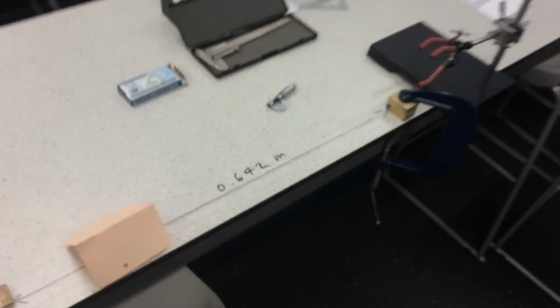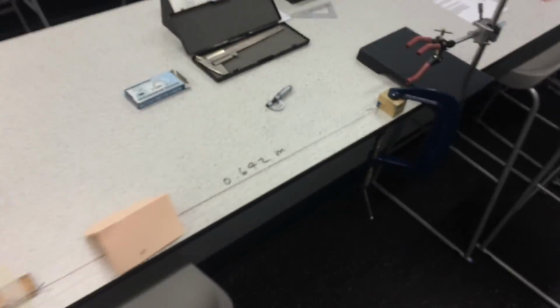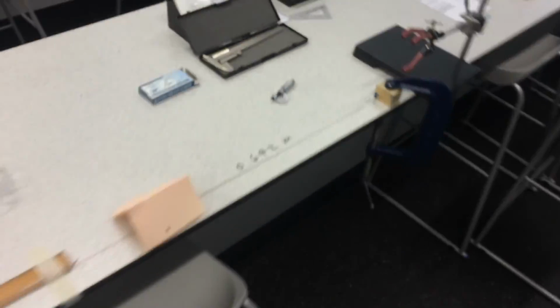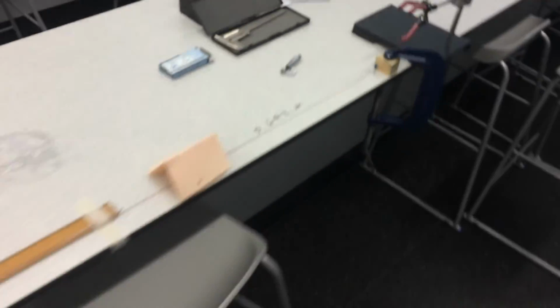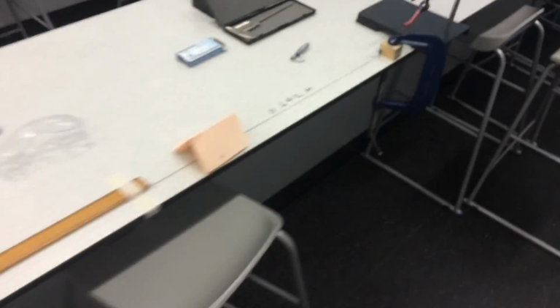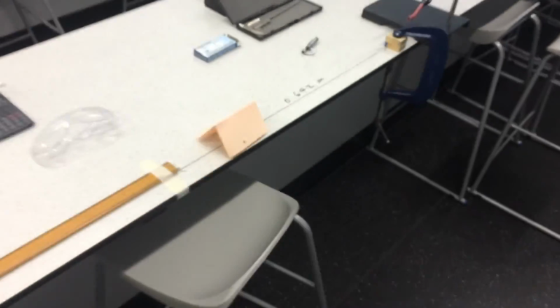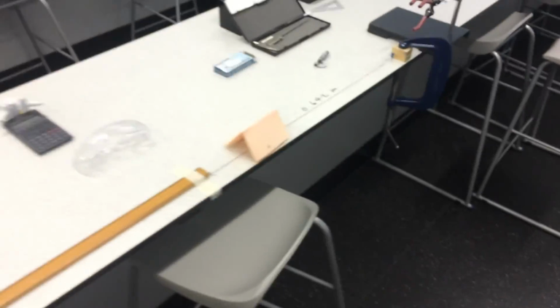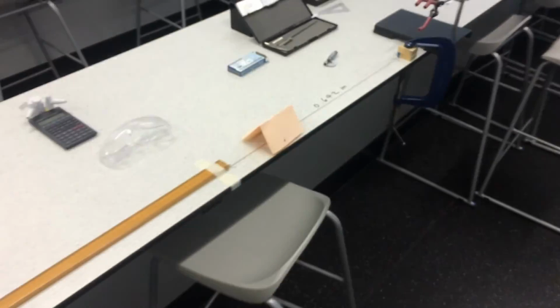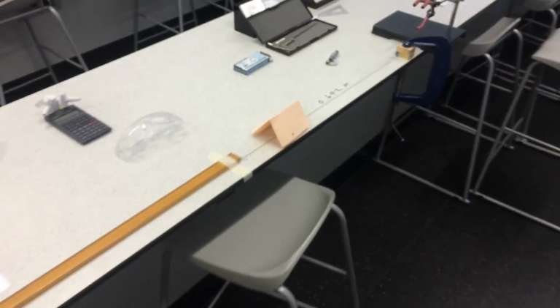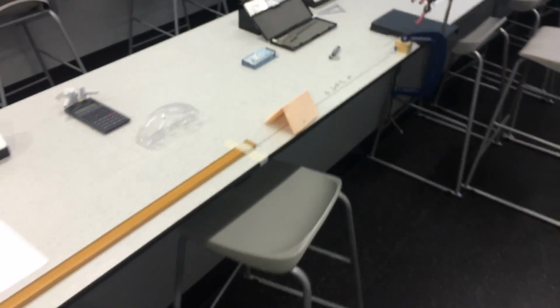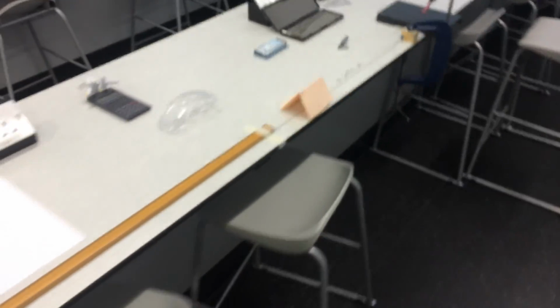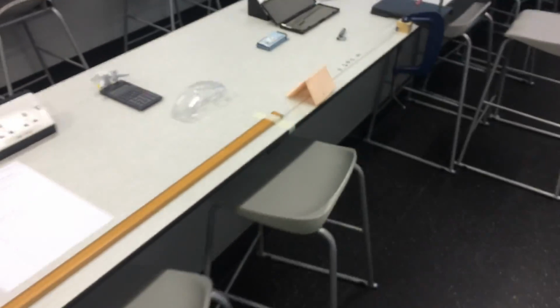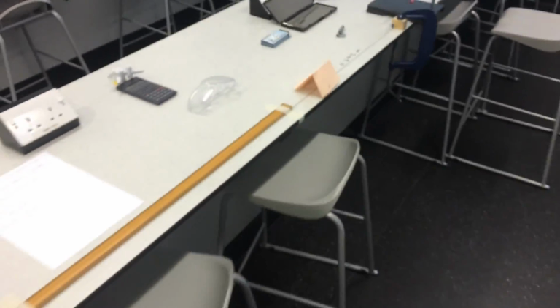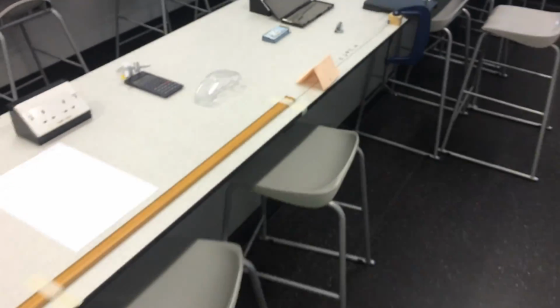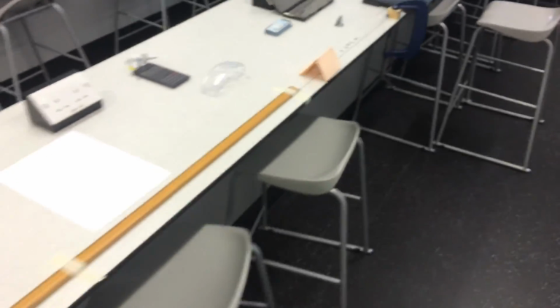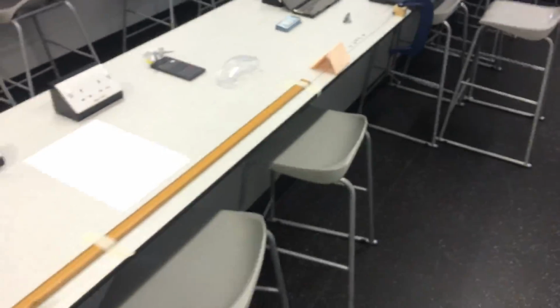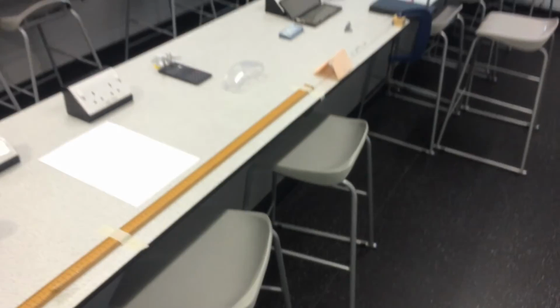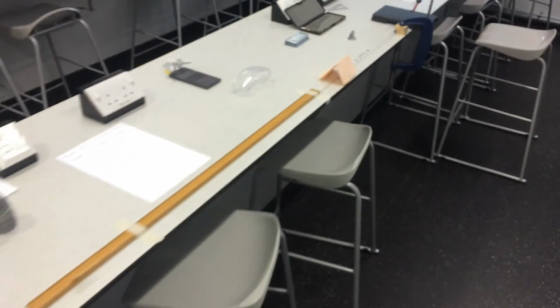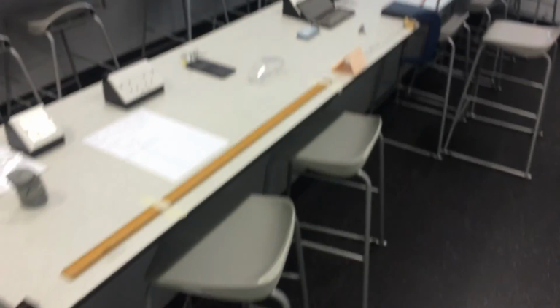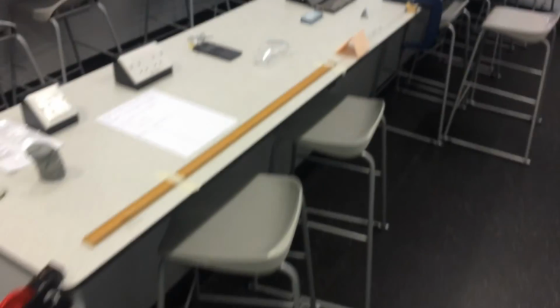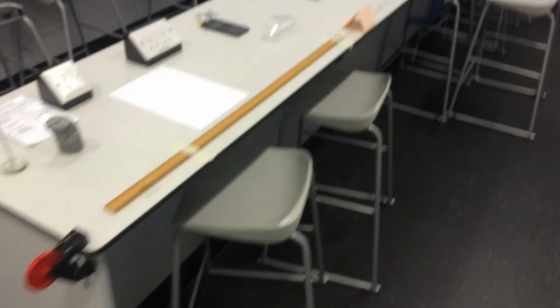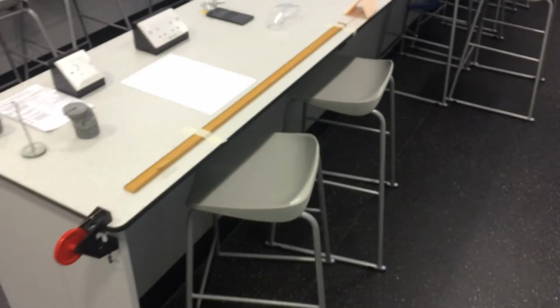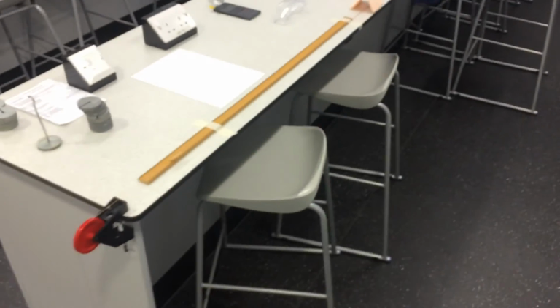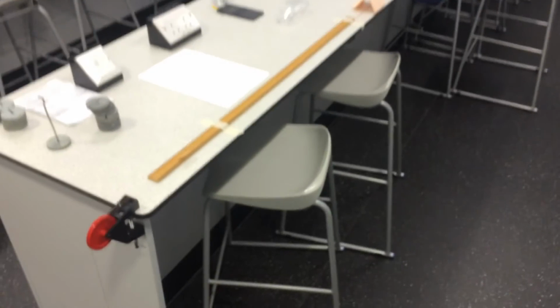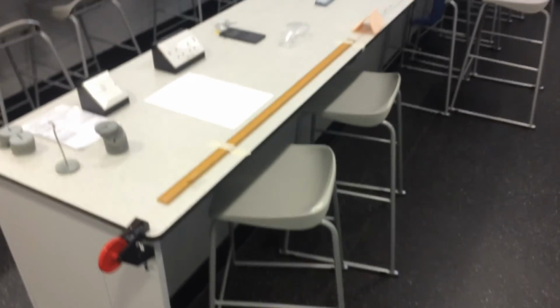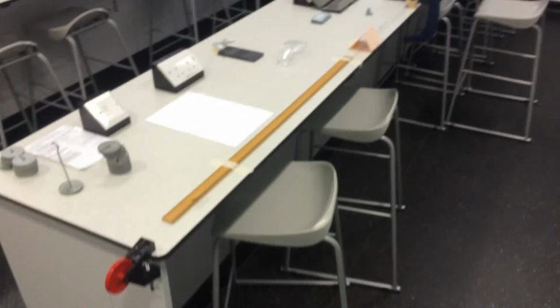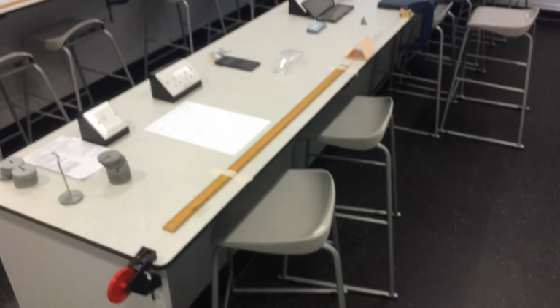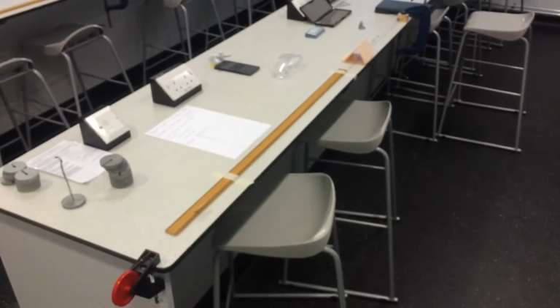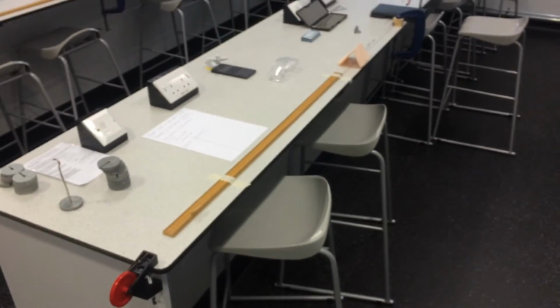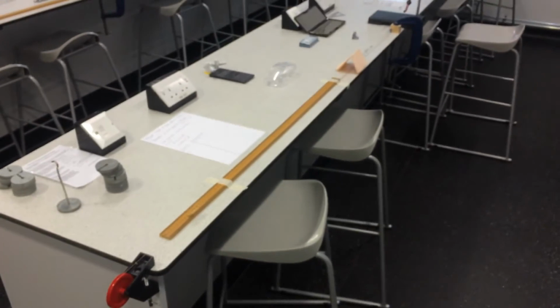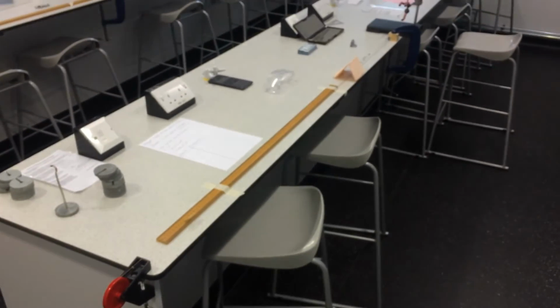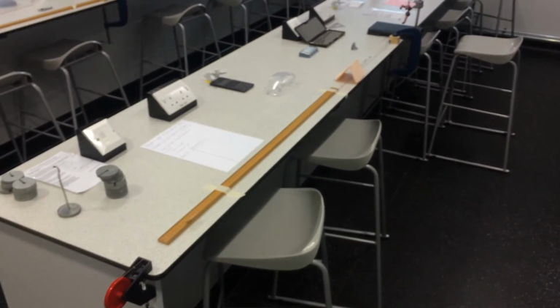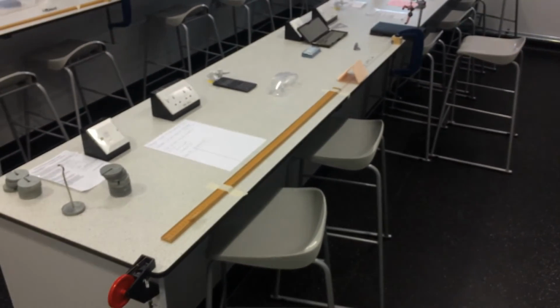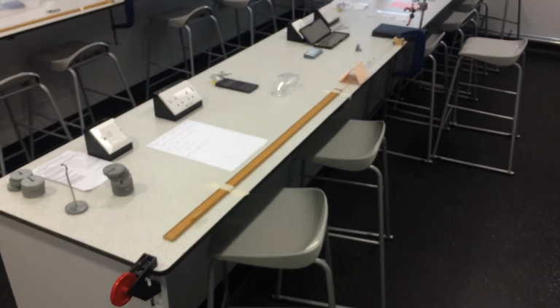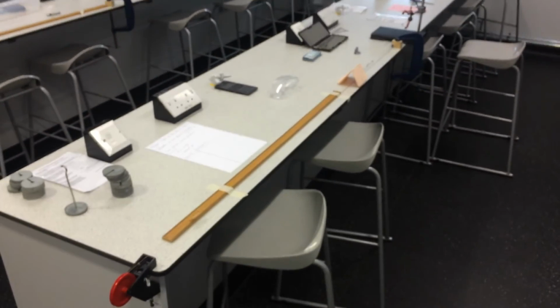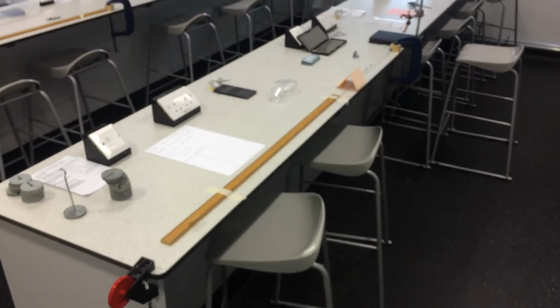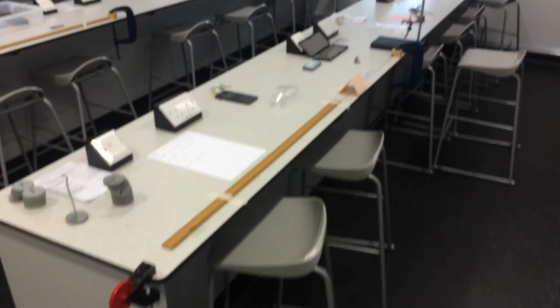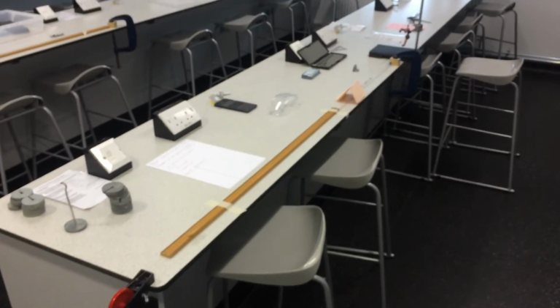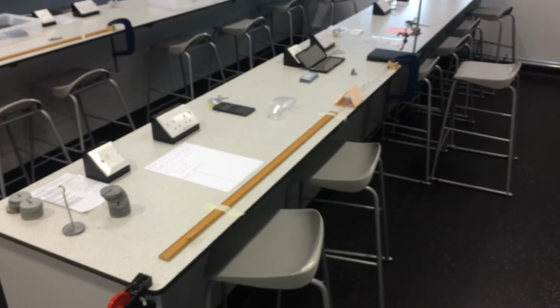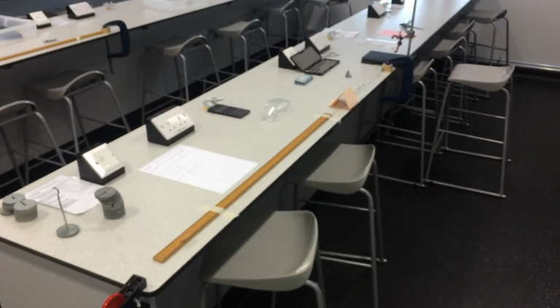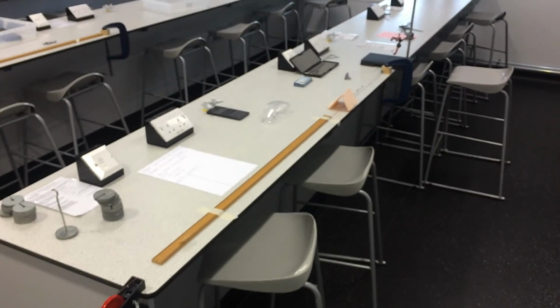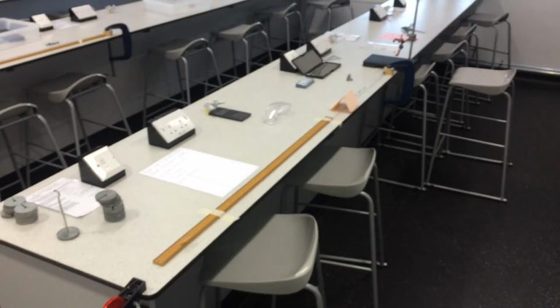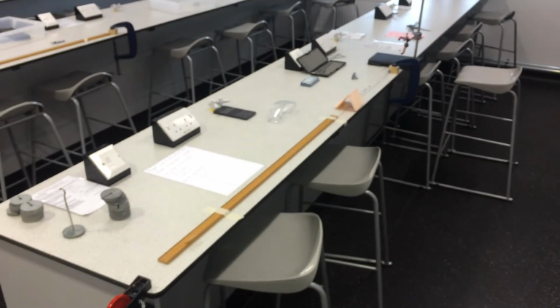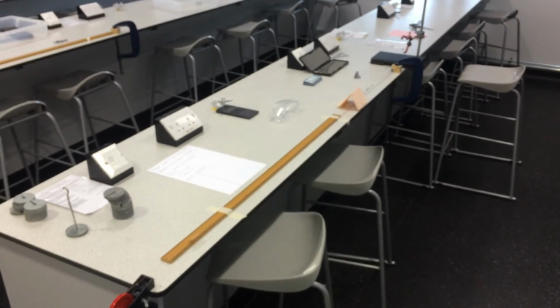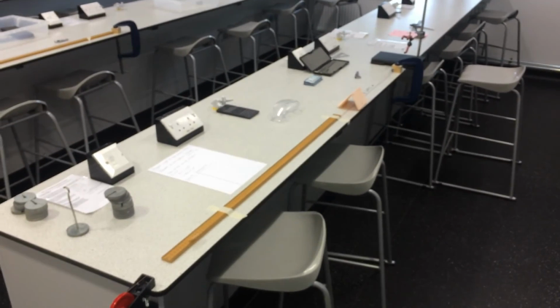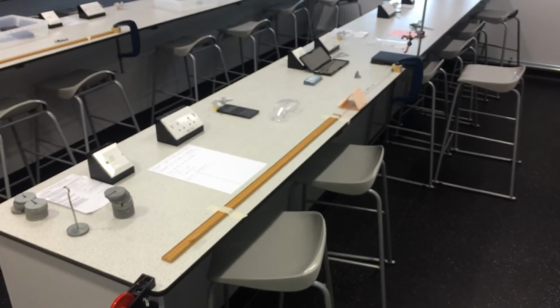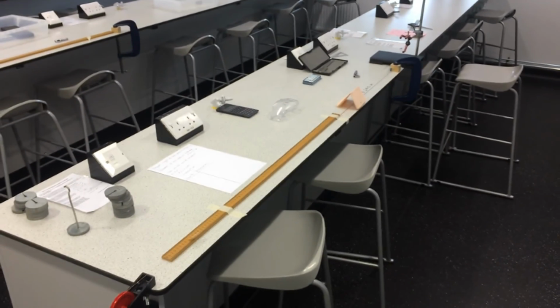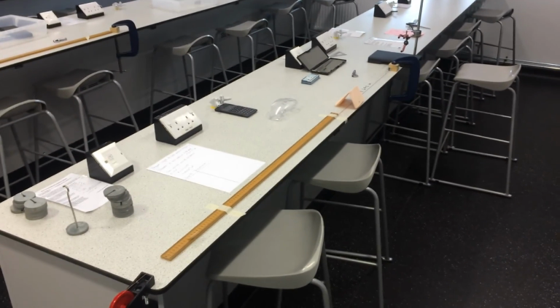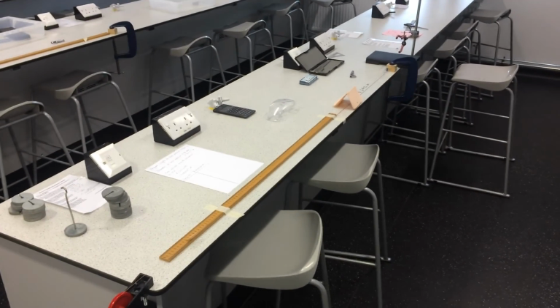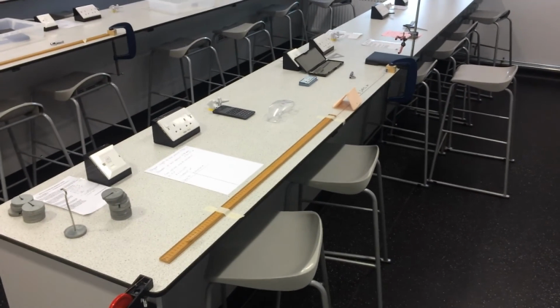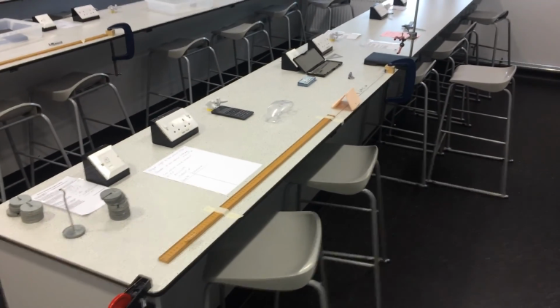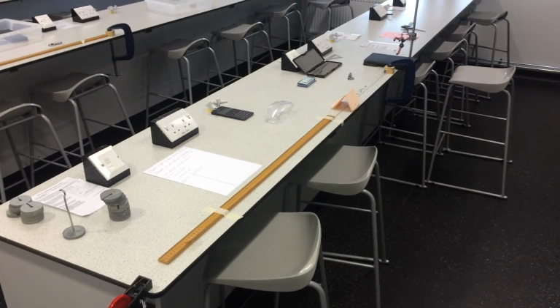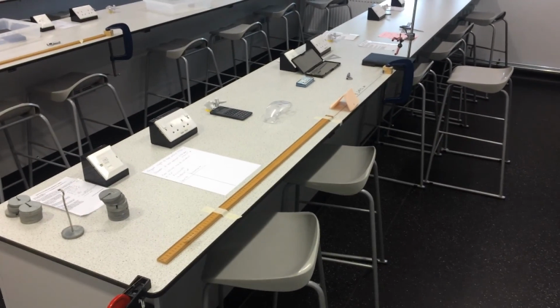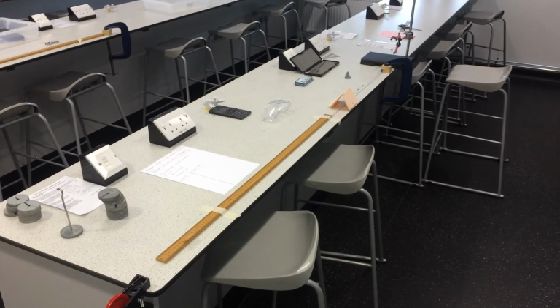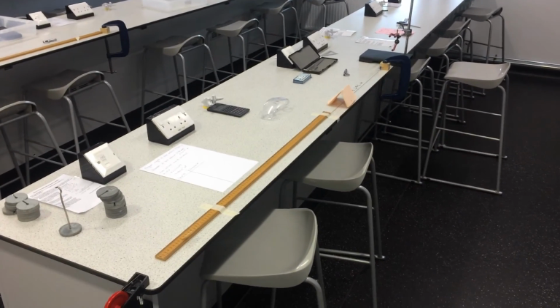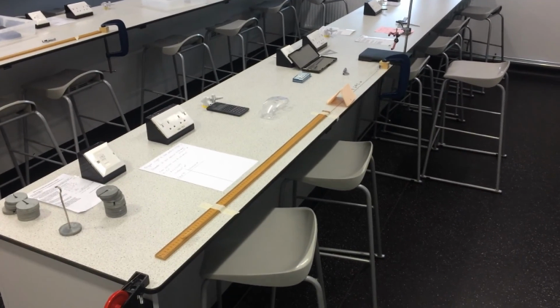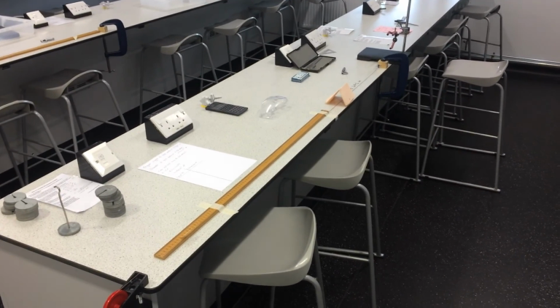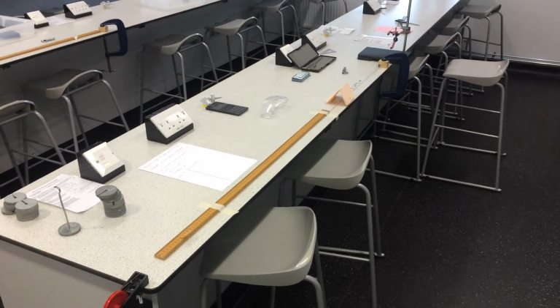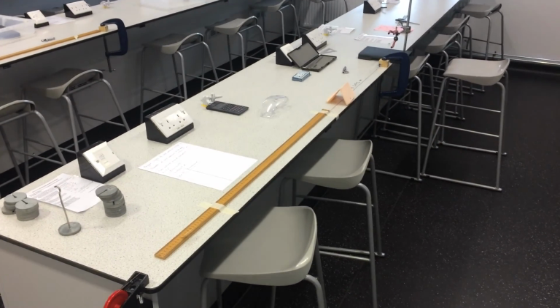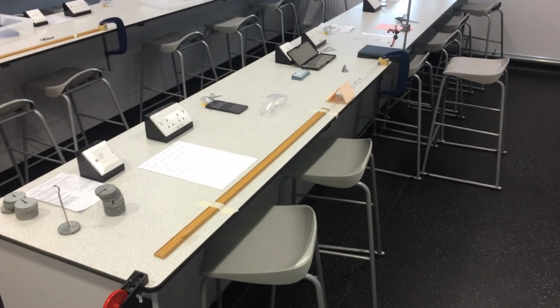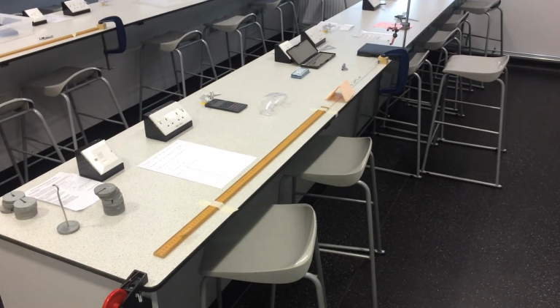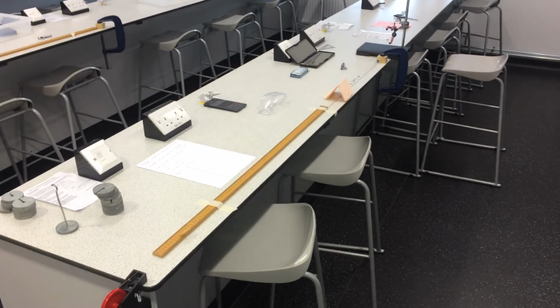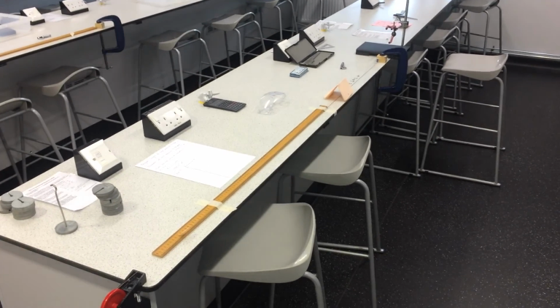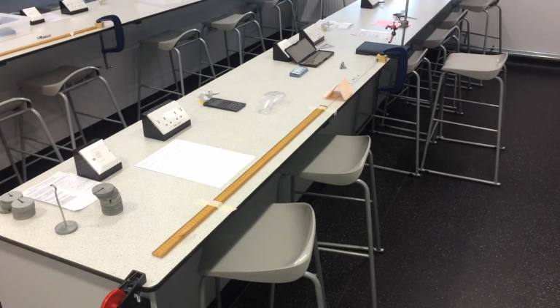I hope you found this video useful, and I hope you get some accurate results when you're measuring the Young's modulus of materials.